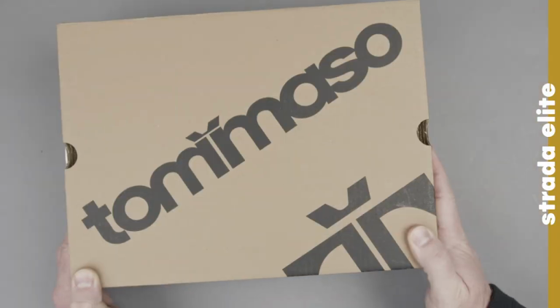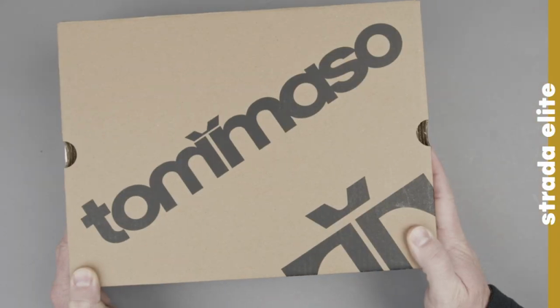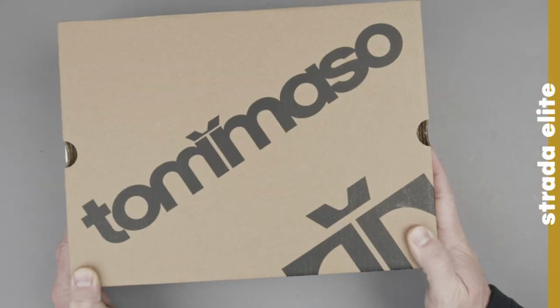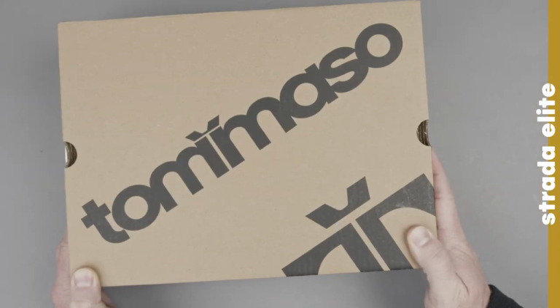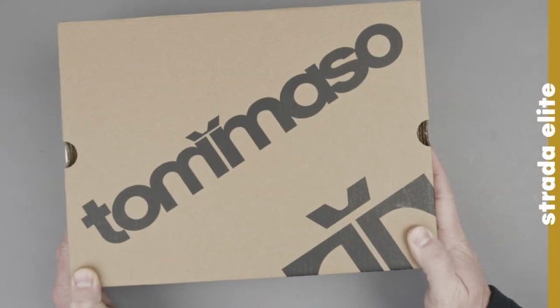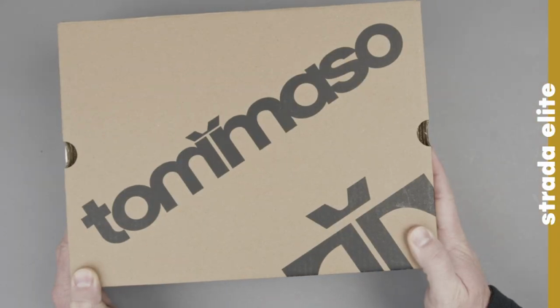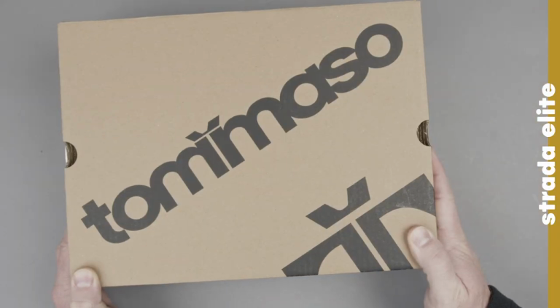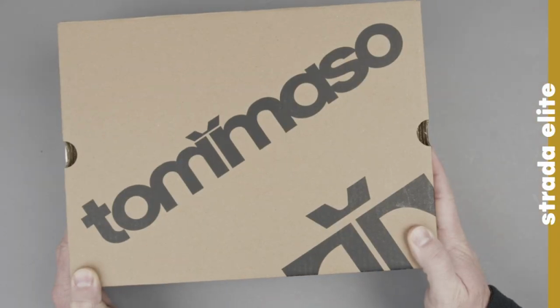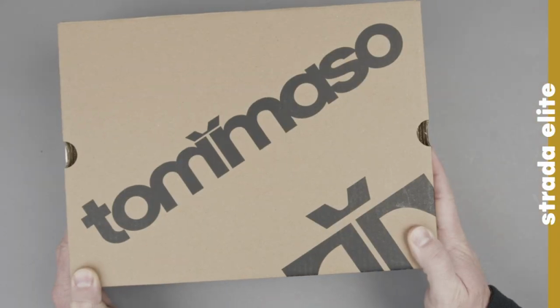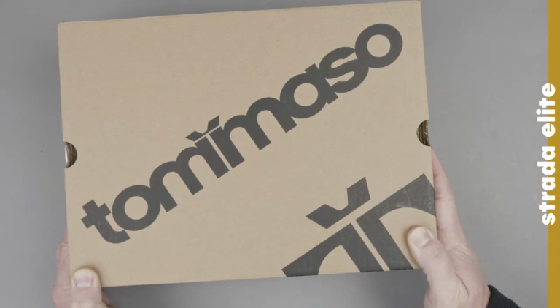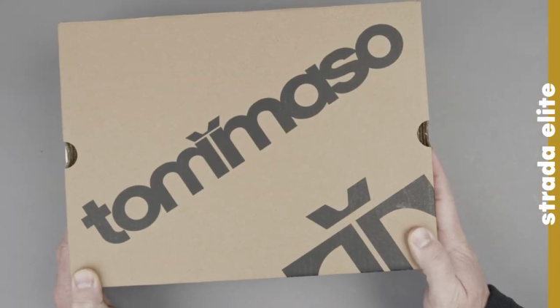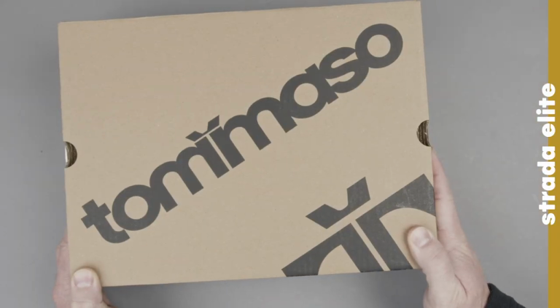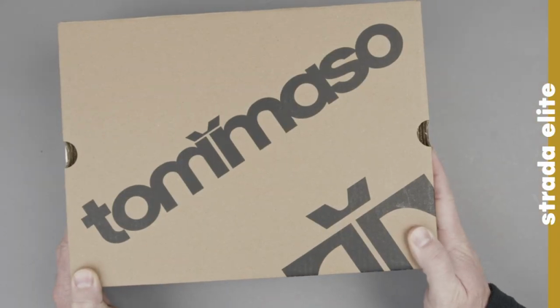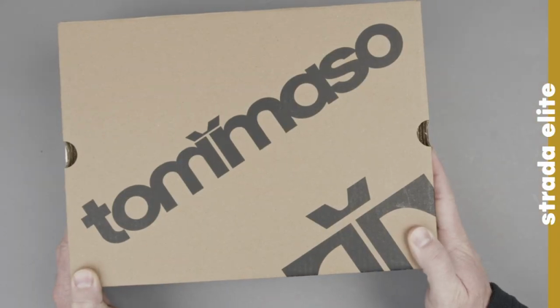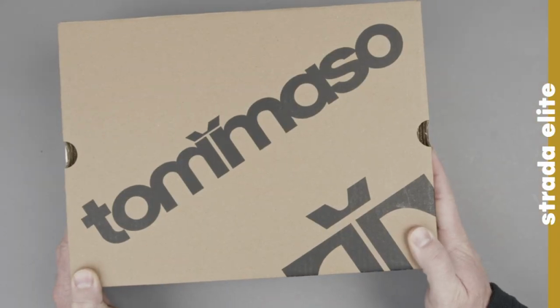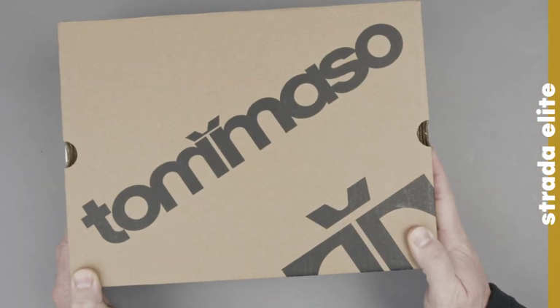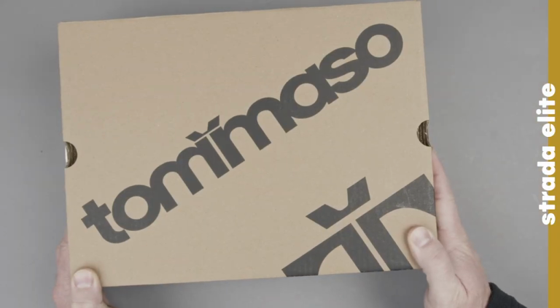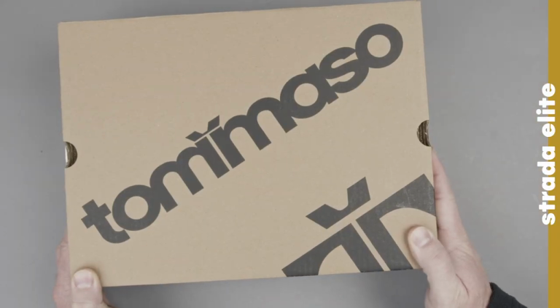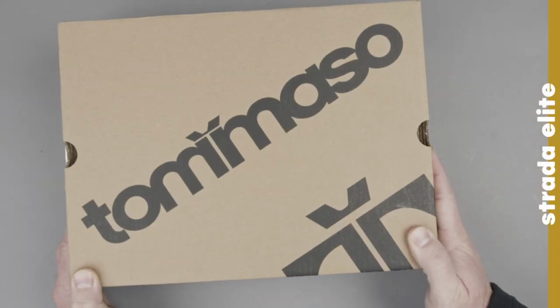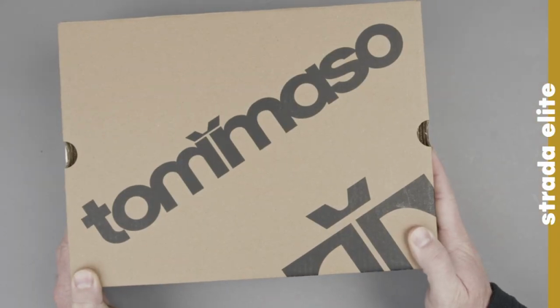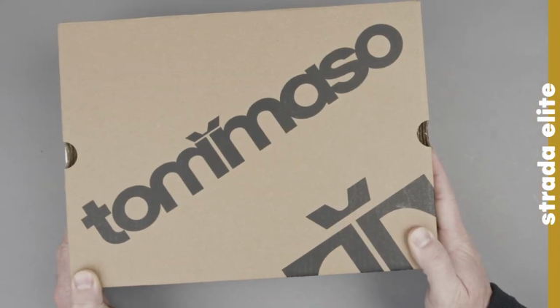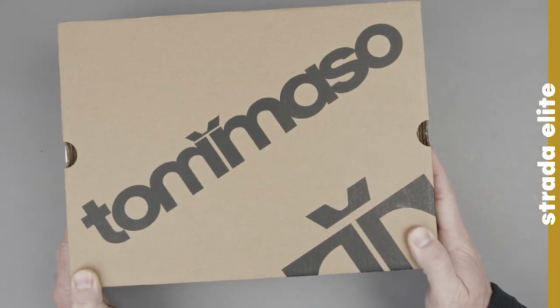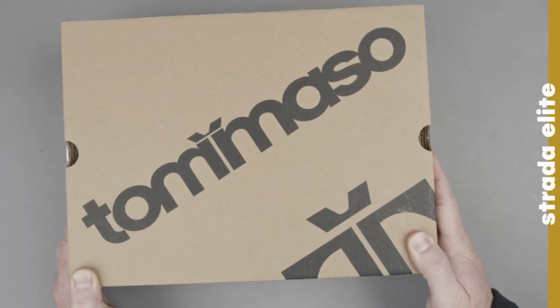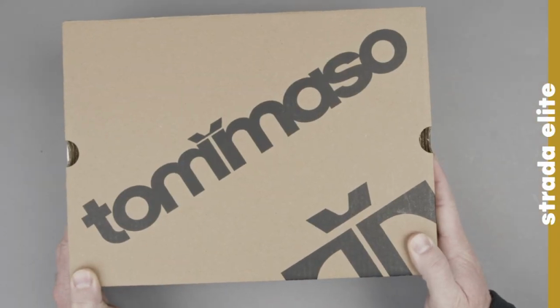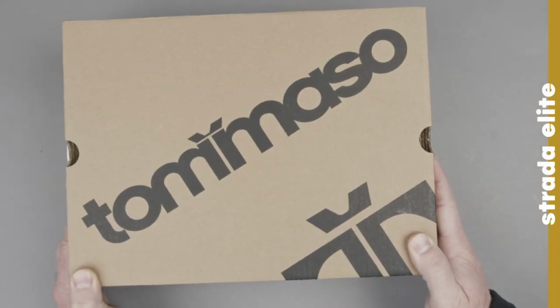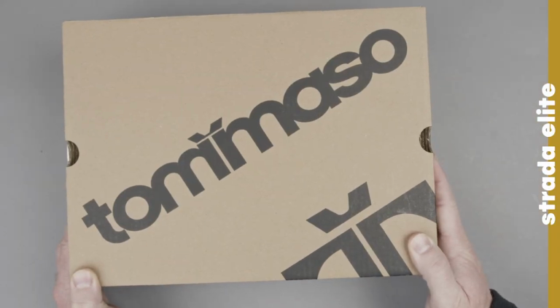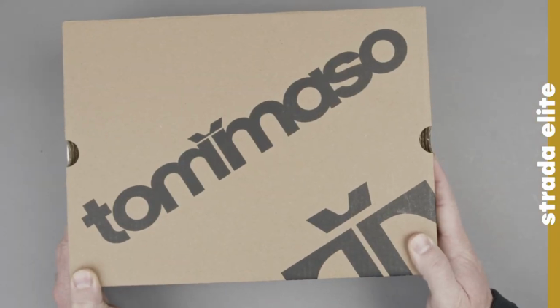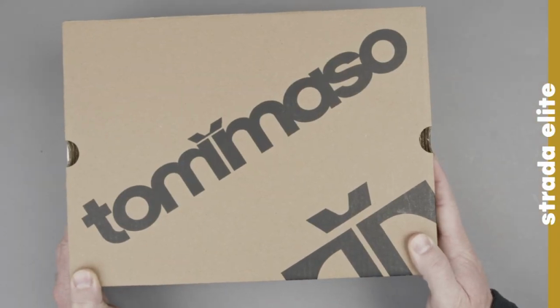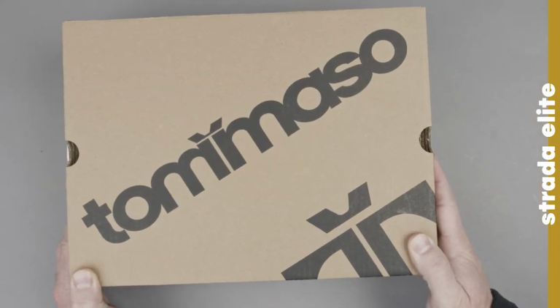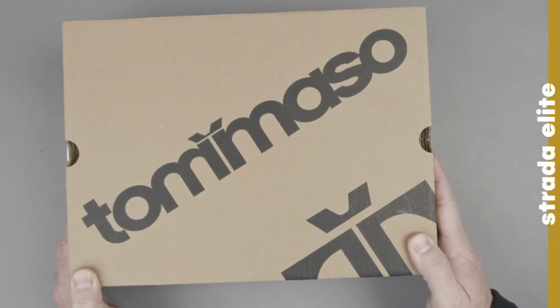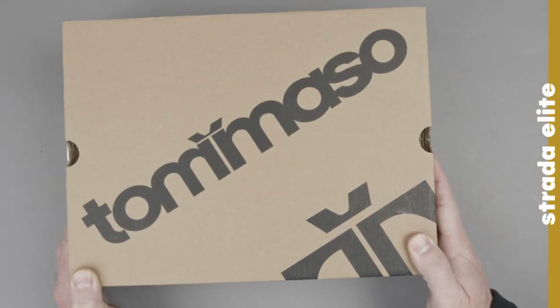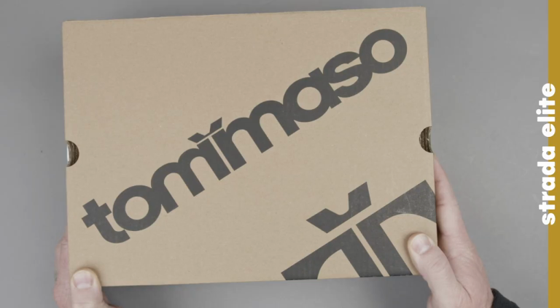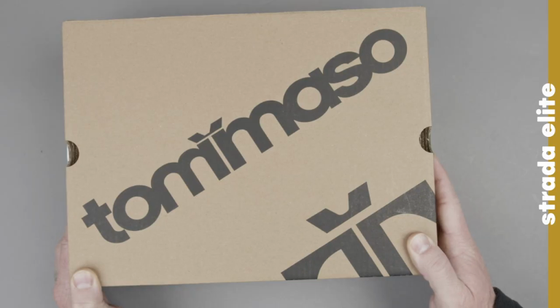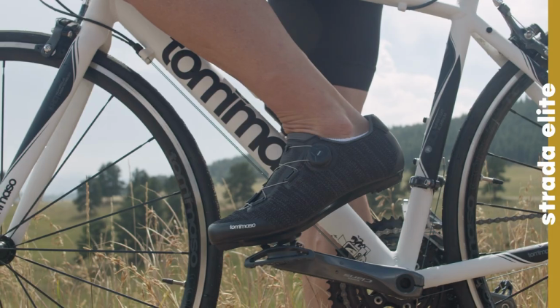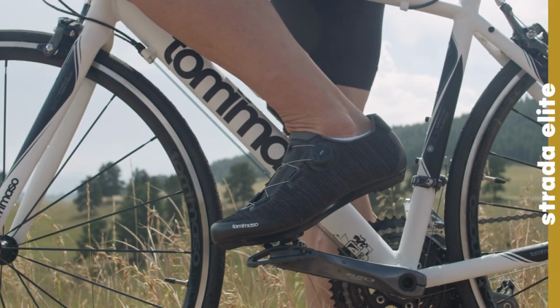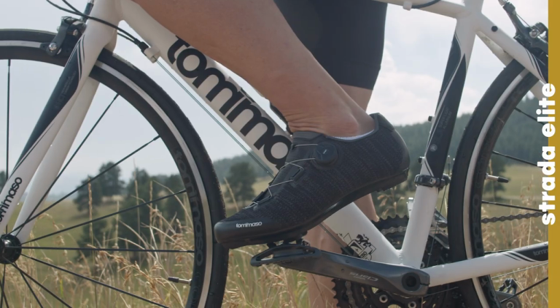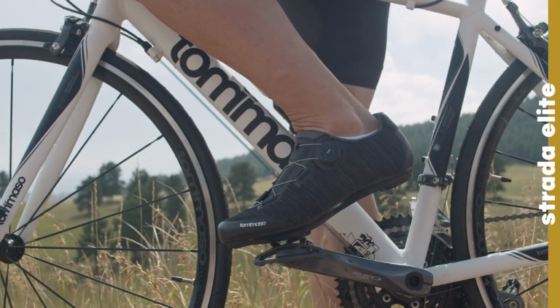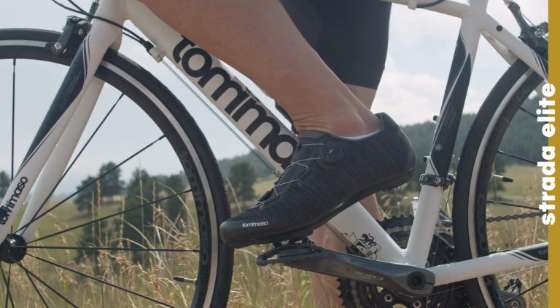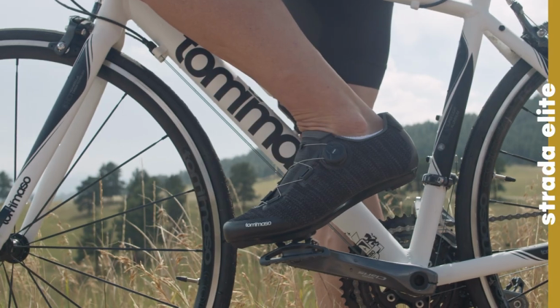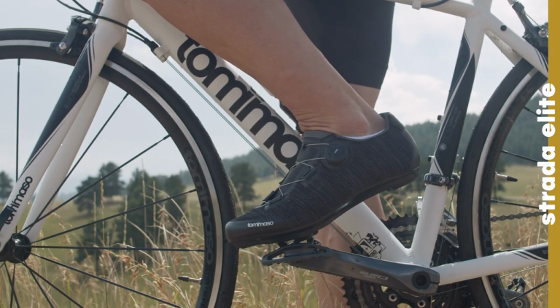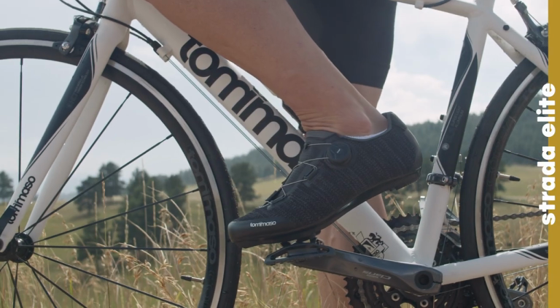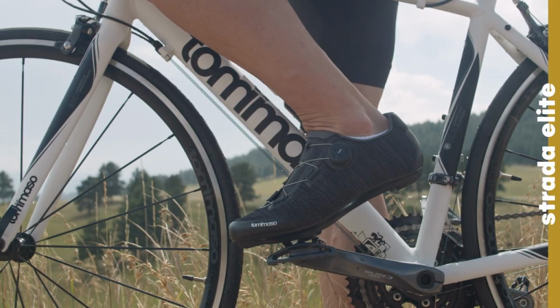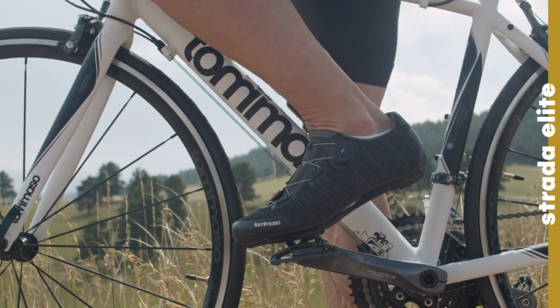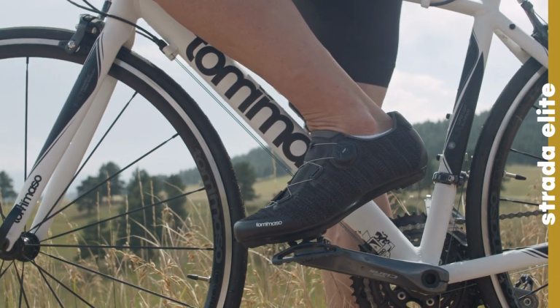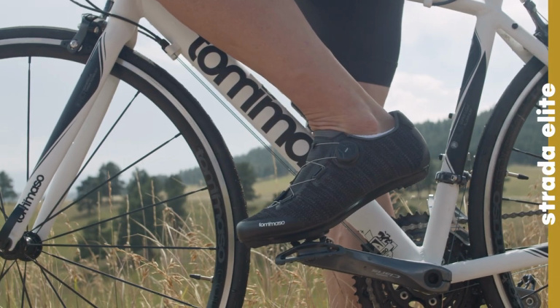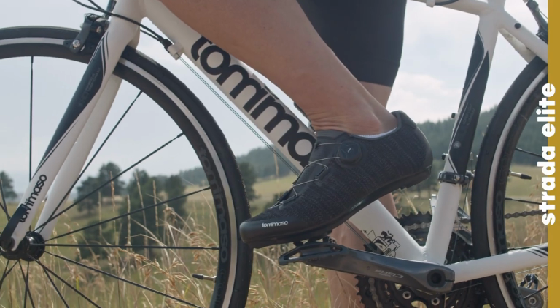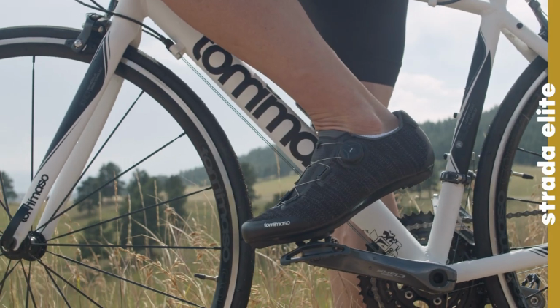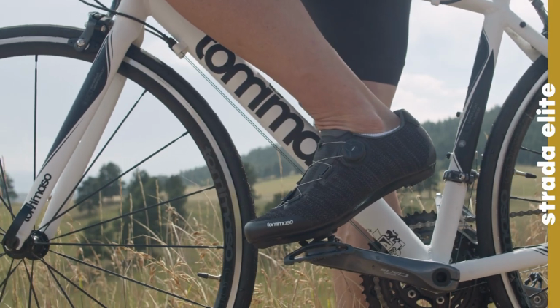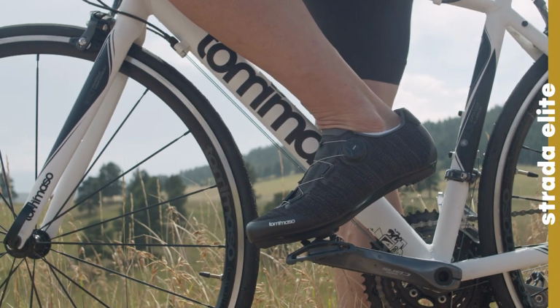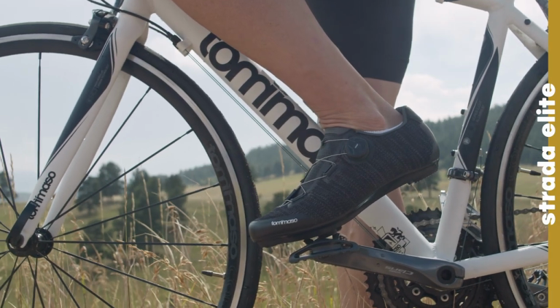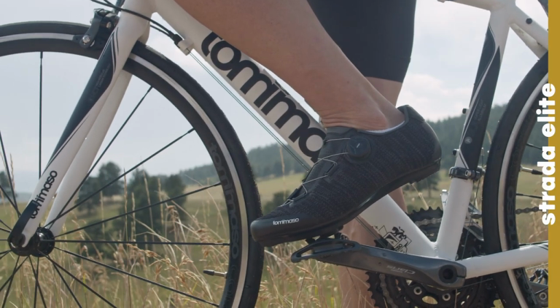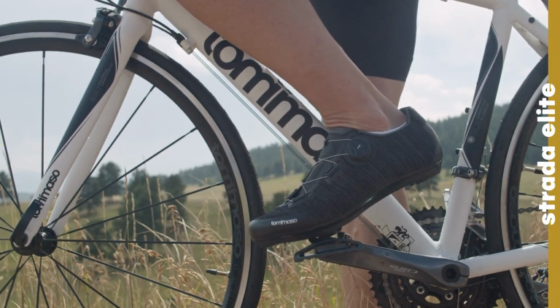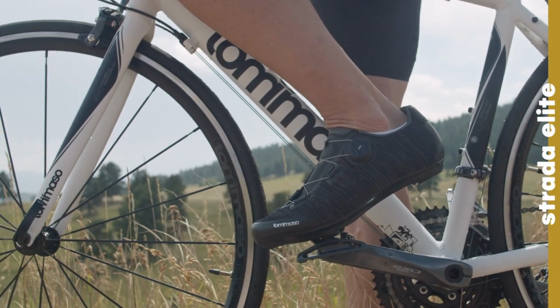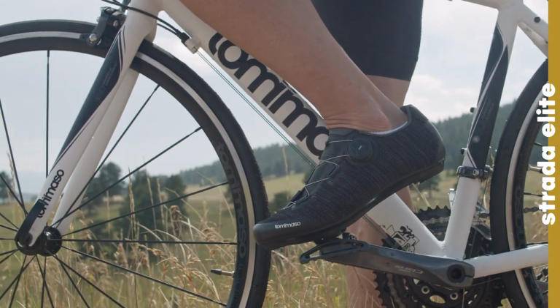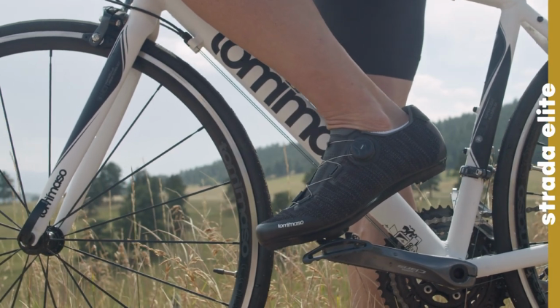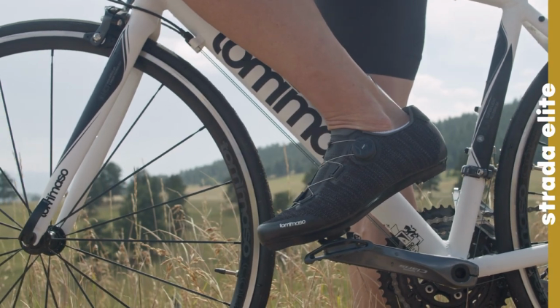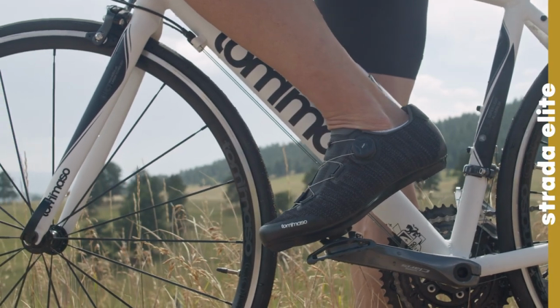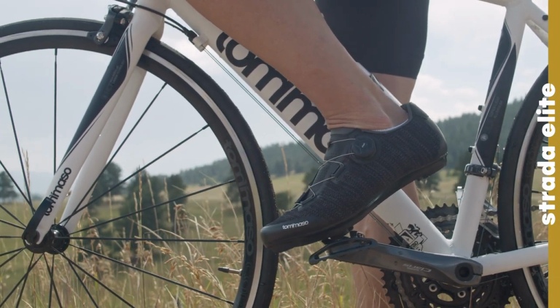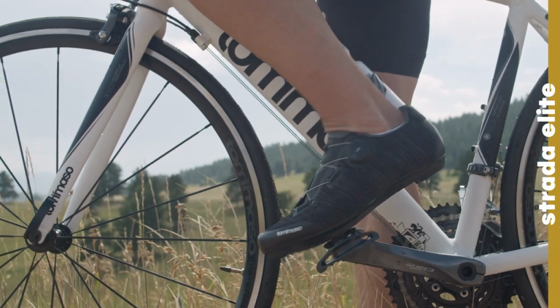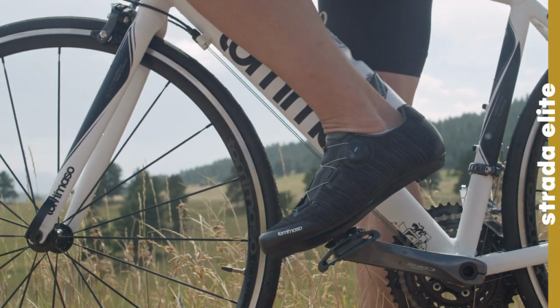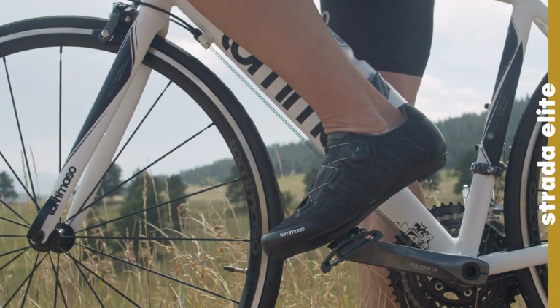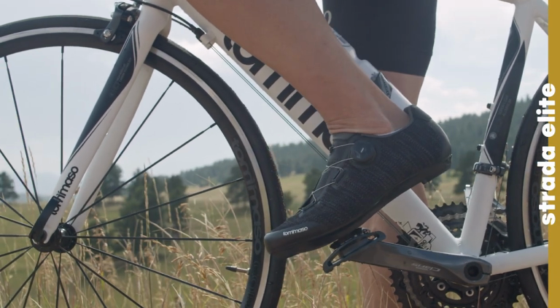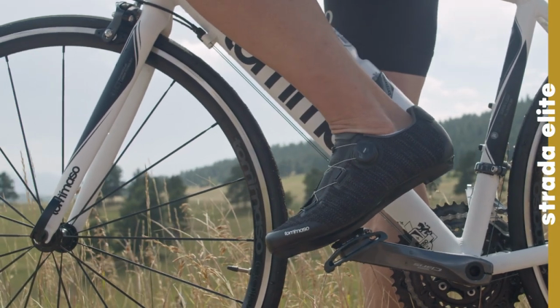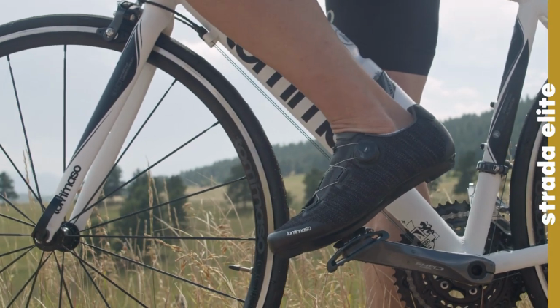Hey there! Today we're going to be looking at the Tommaso Strata Elite. This is the top level shoe in our Tommaso Strata line.